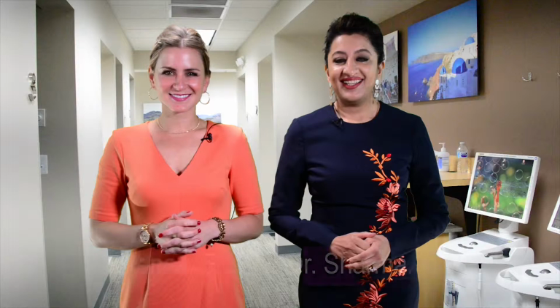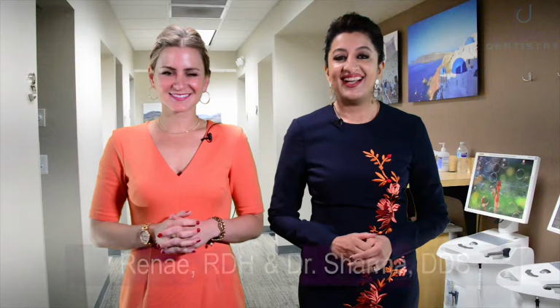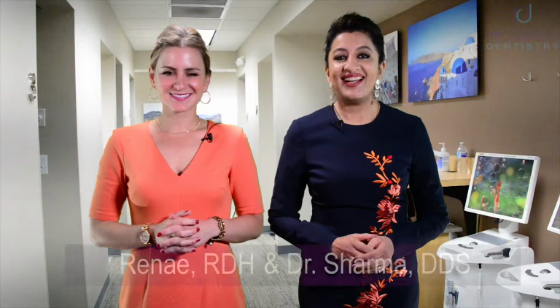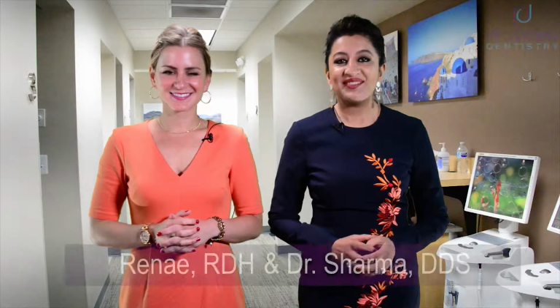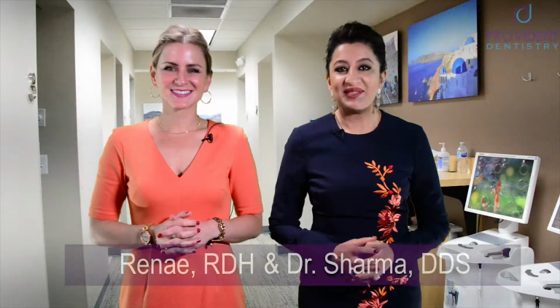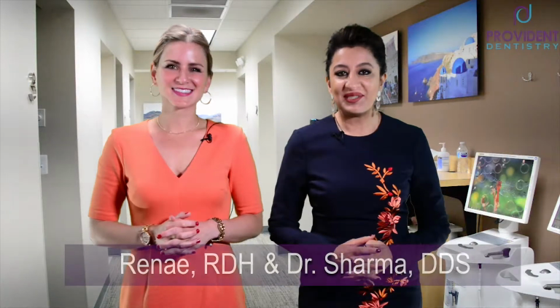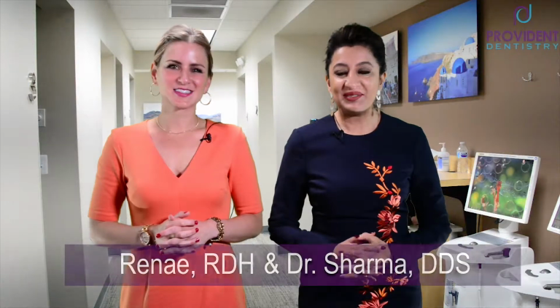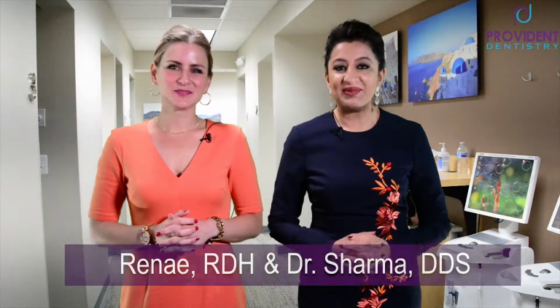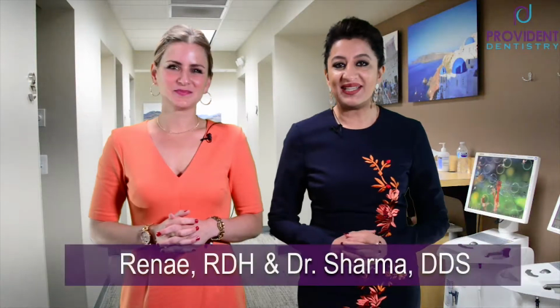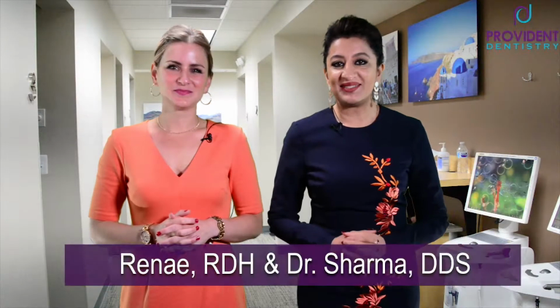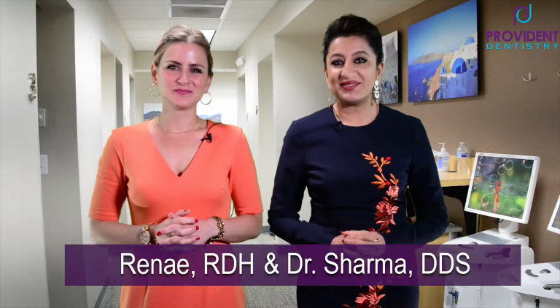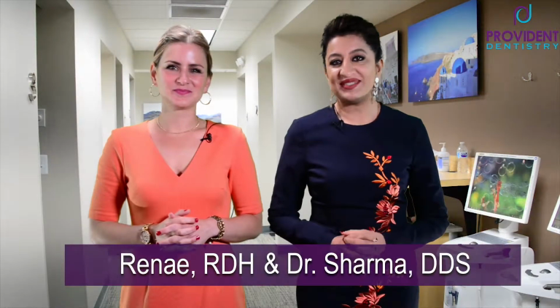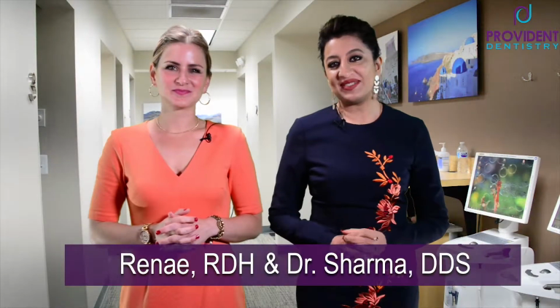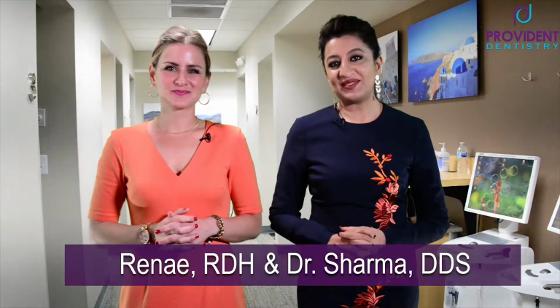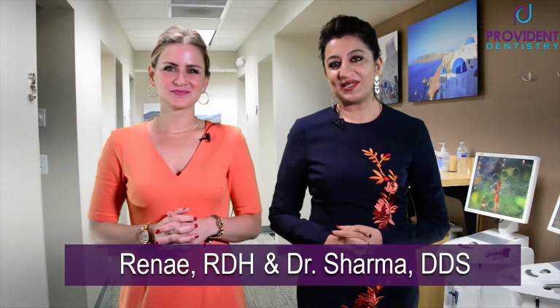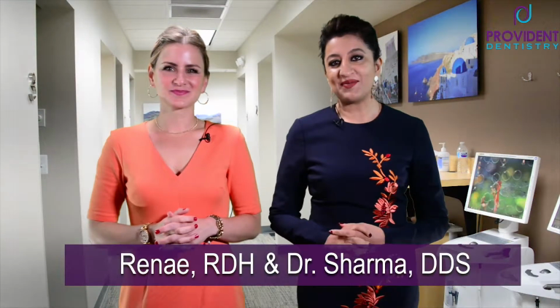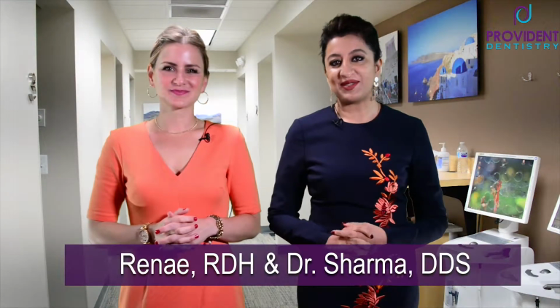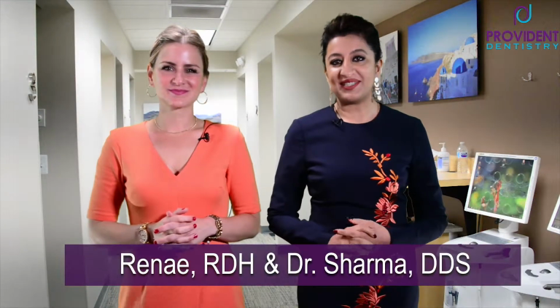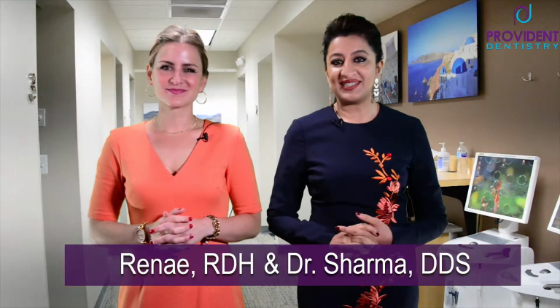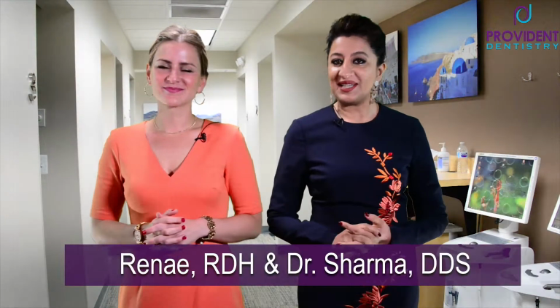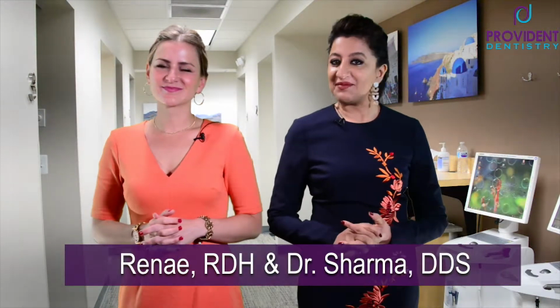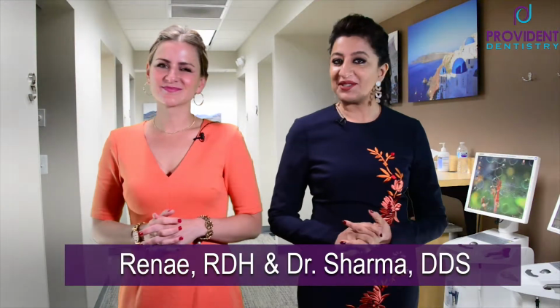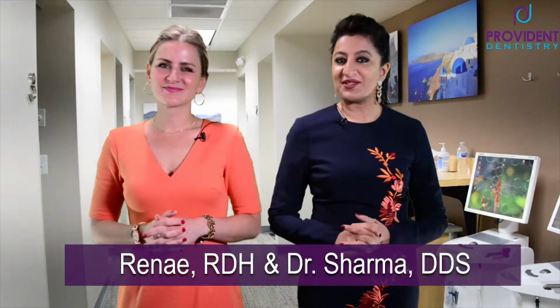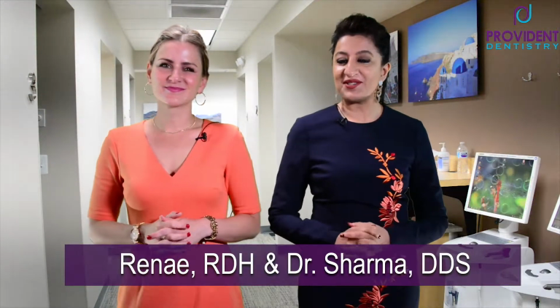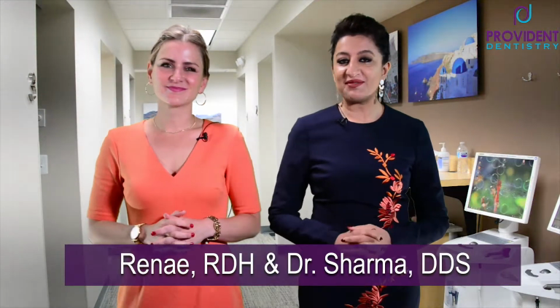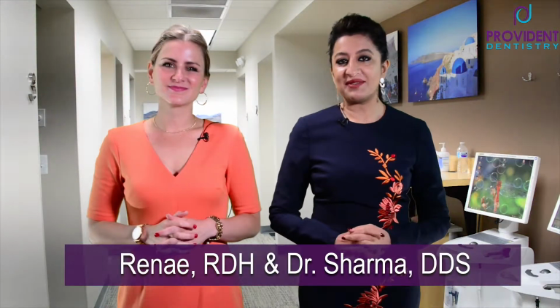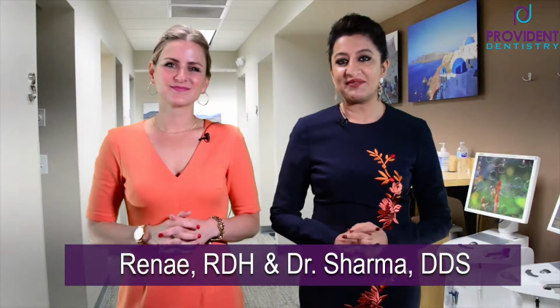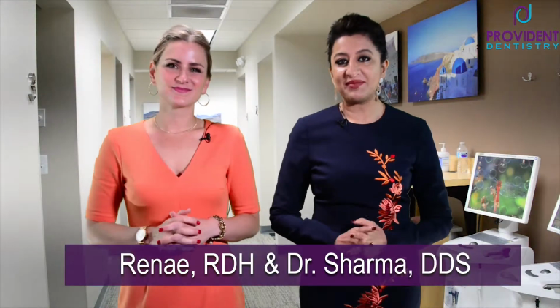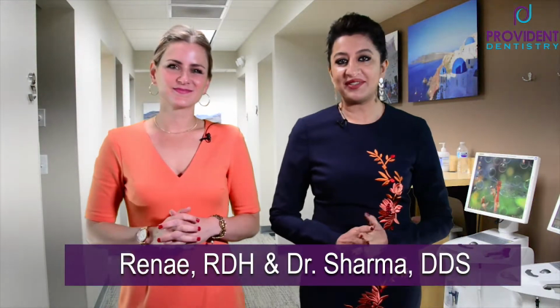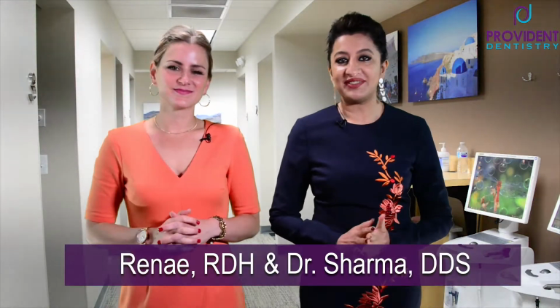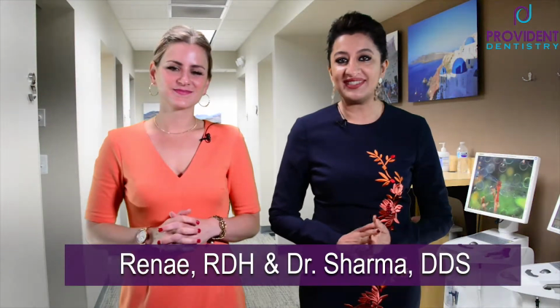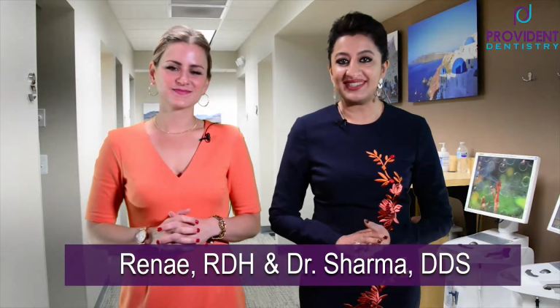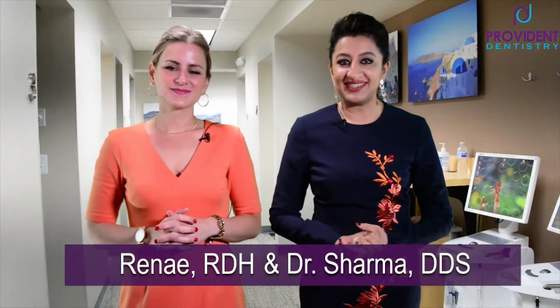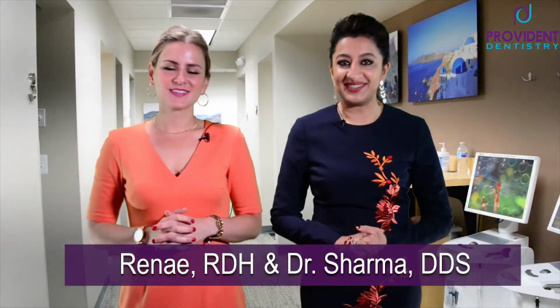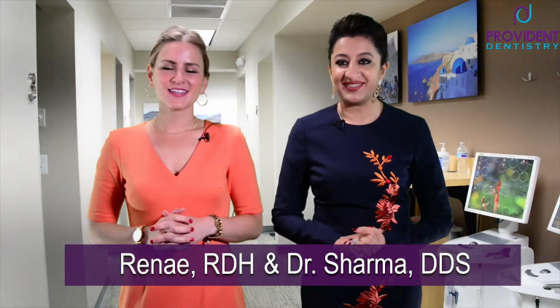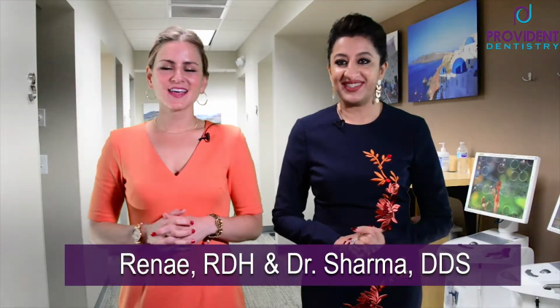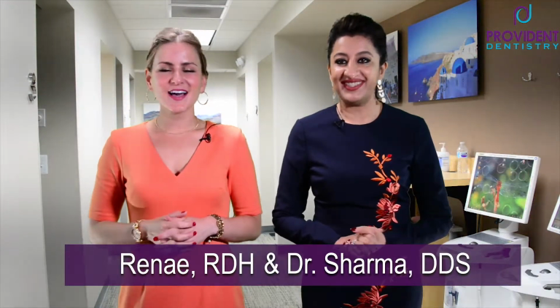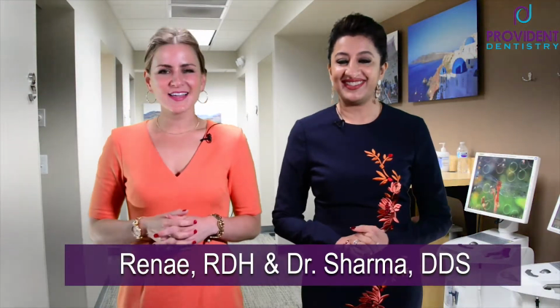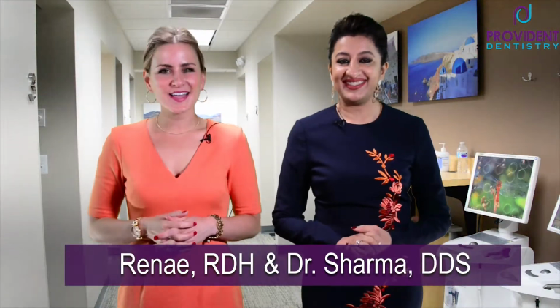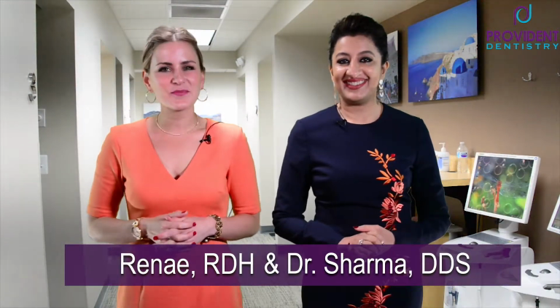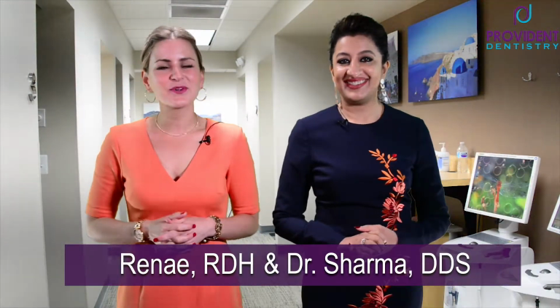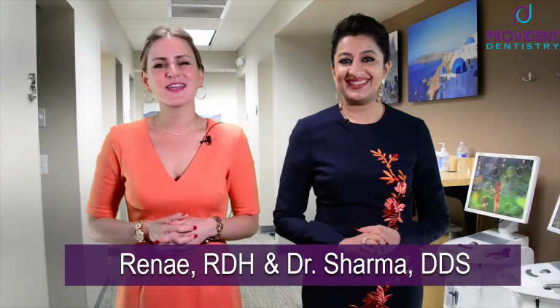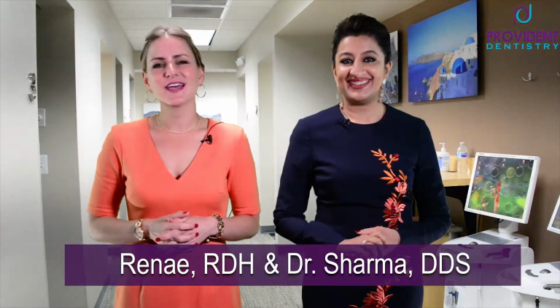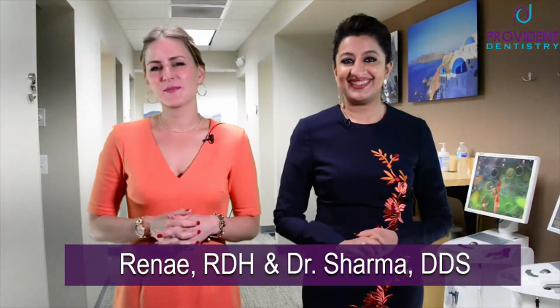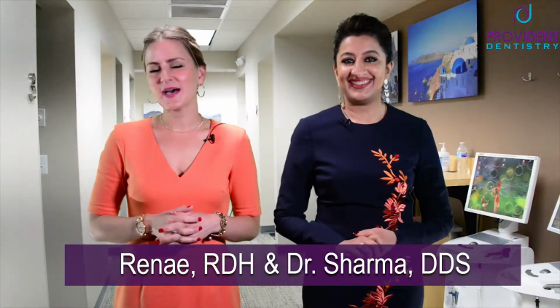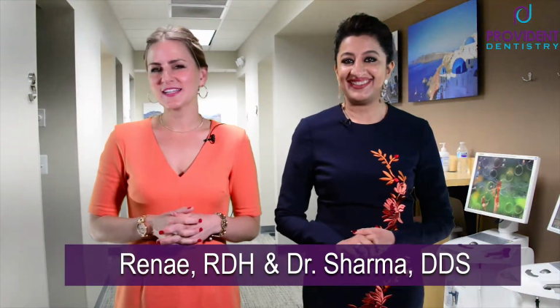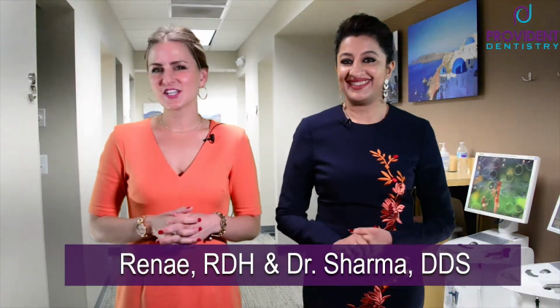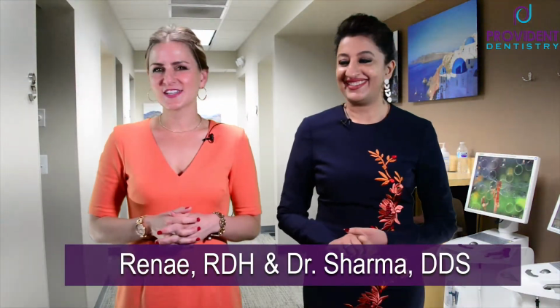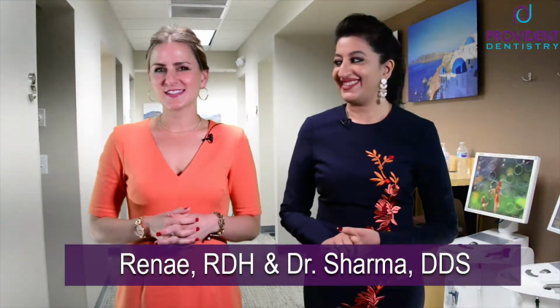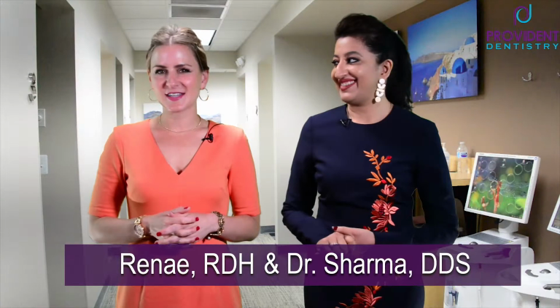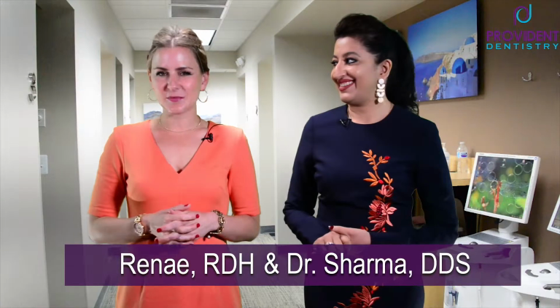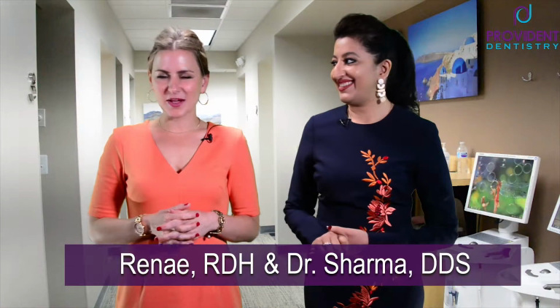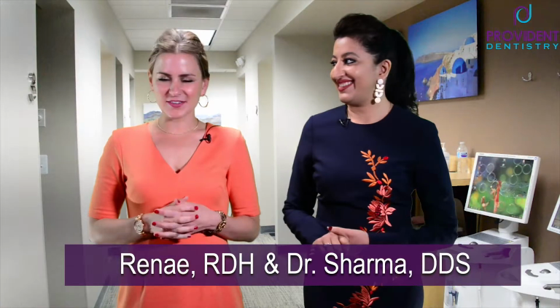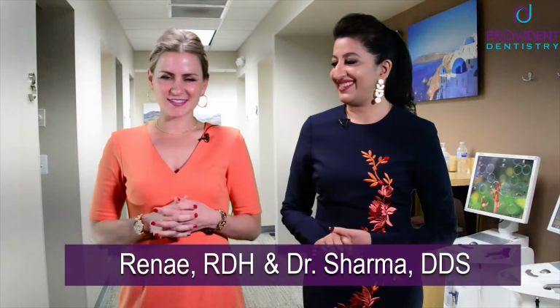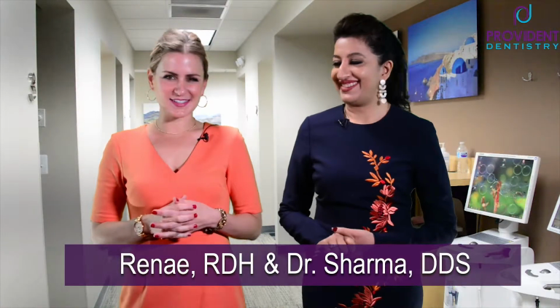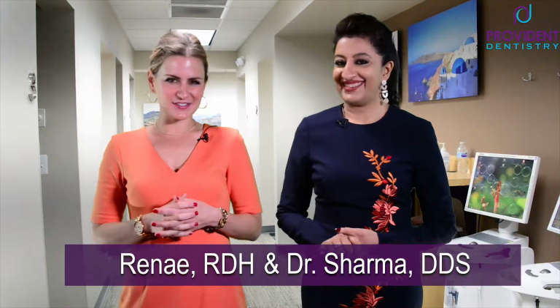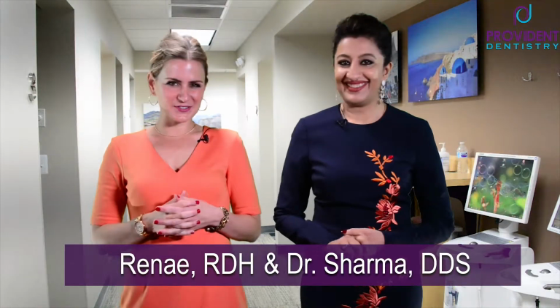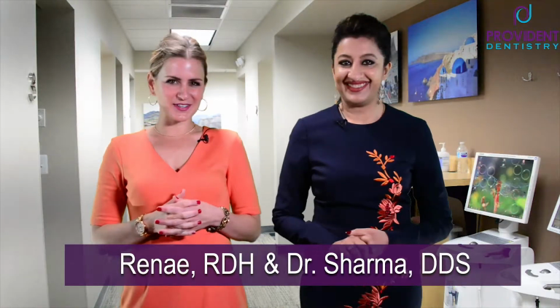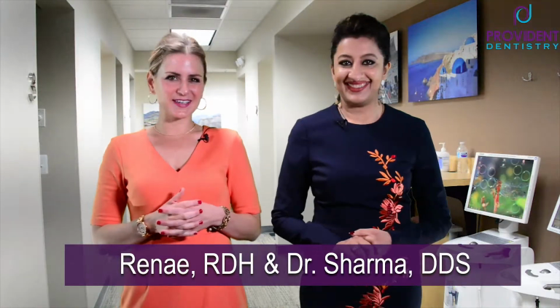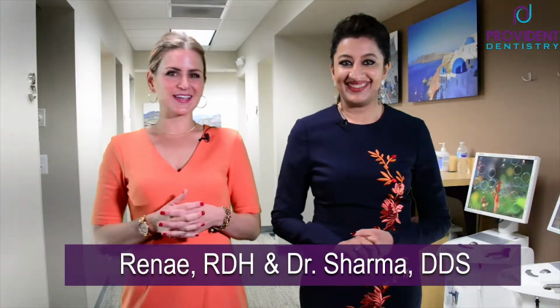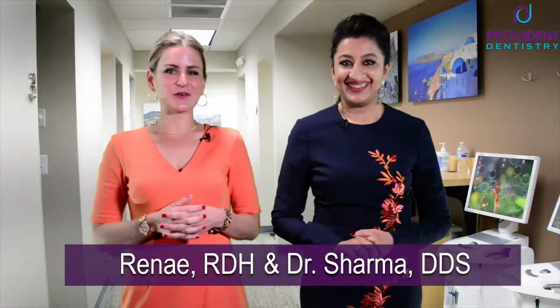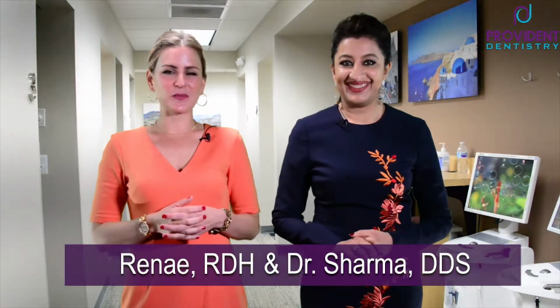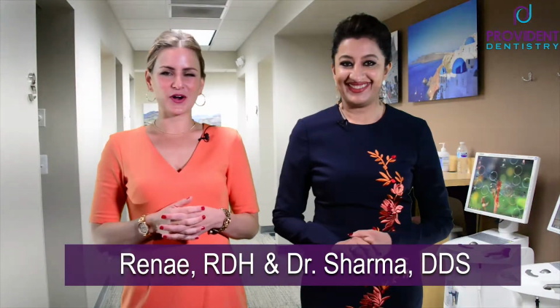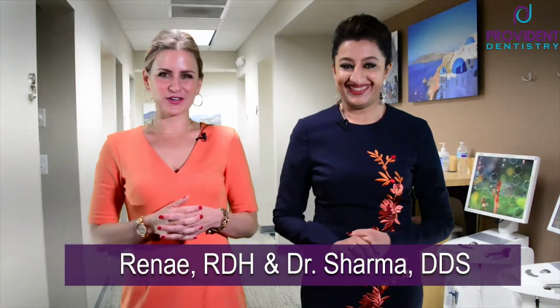Hi, welcome back to our Dental Spotlight. I'm Dr. Sharma from Provident Dentistry. I'm Renee, a hygienist at Provident Dentistry at Canton Park.